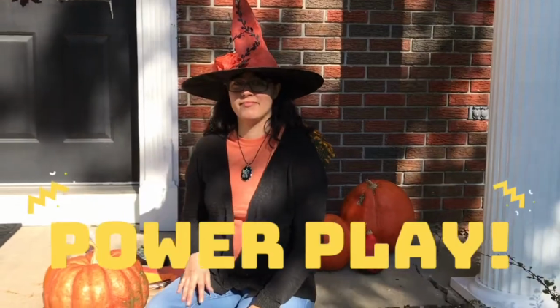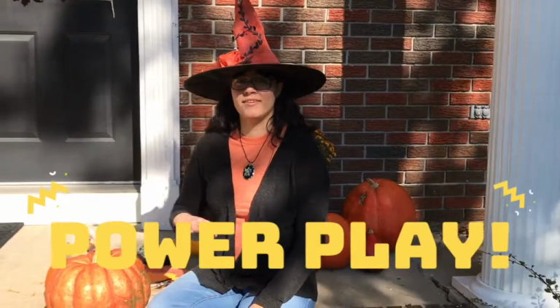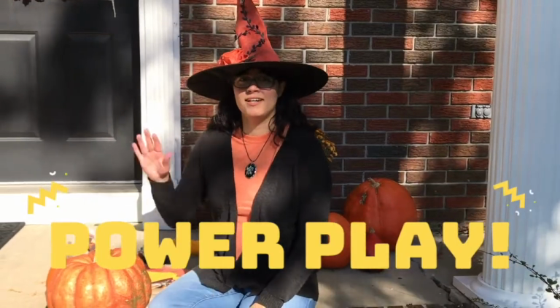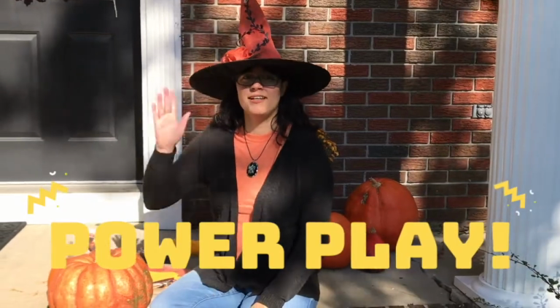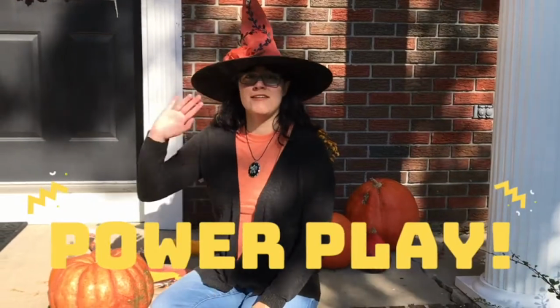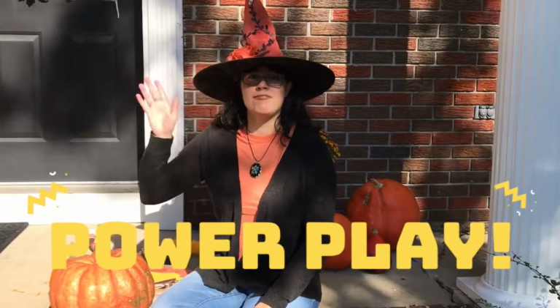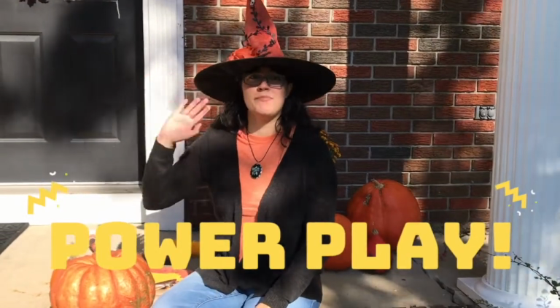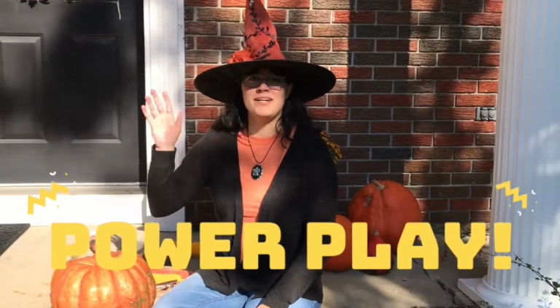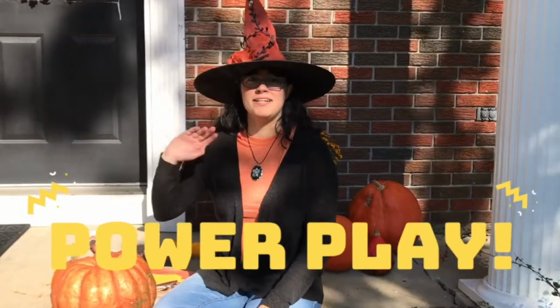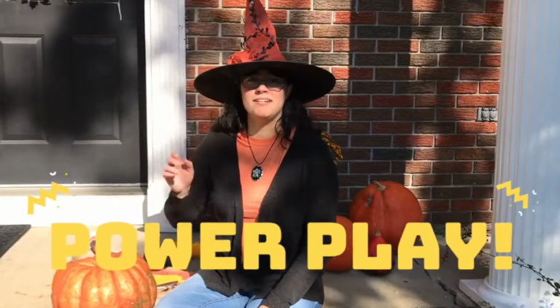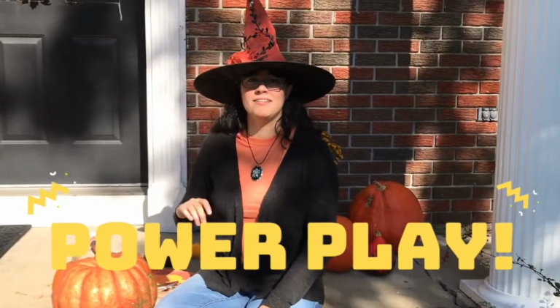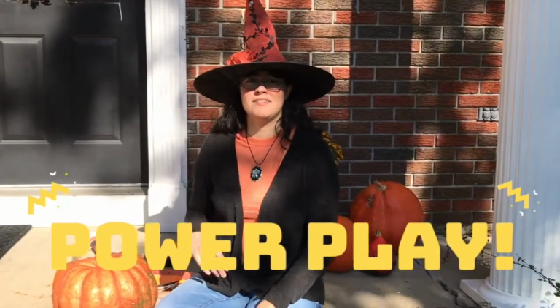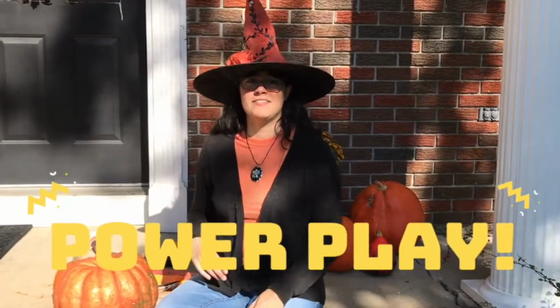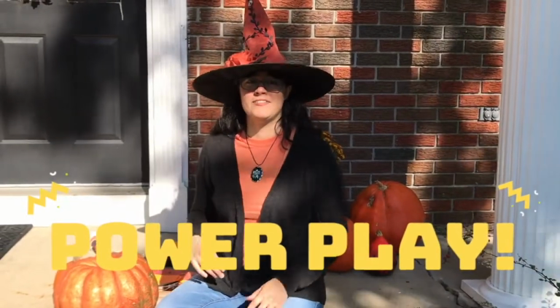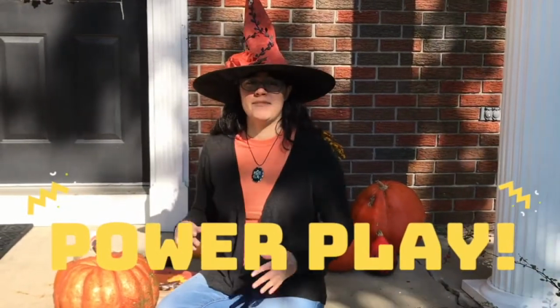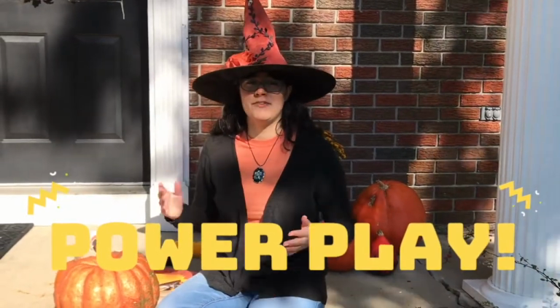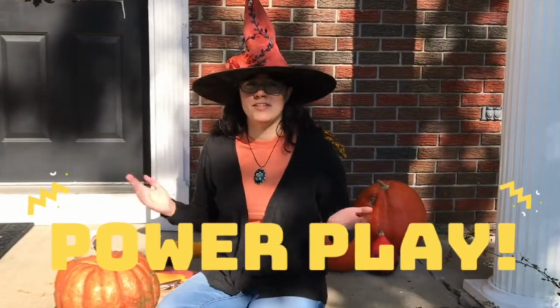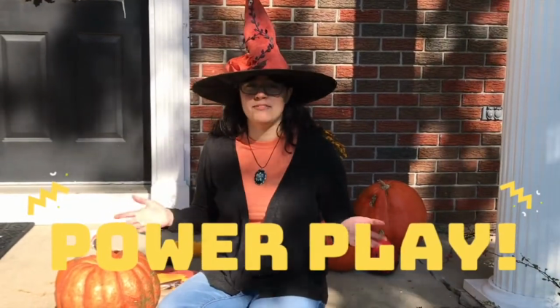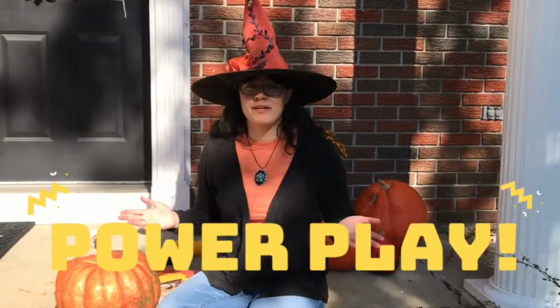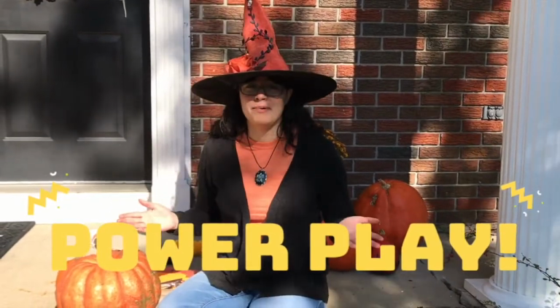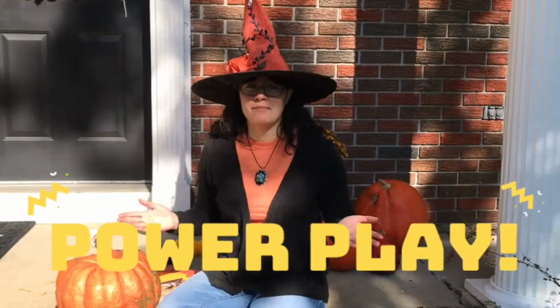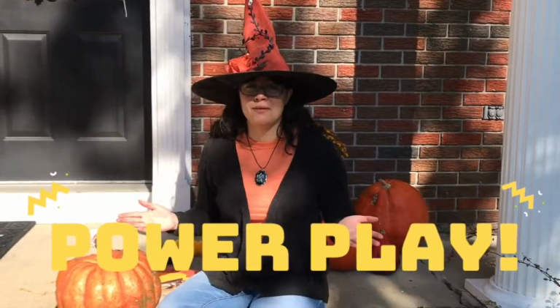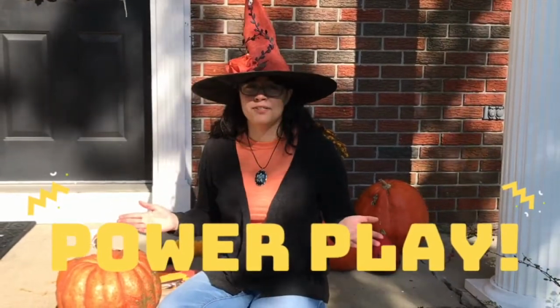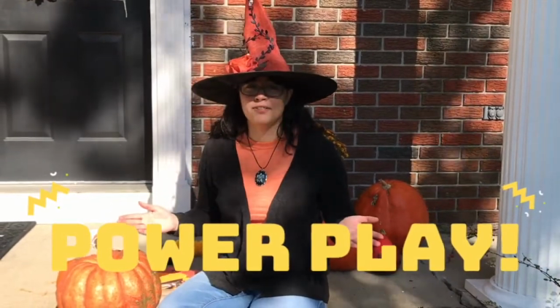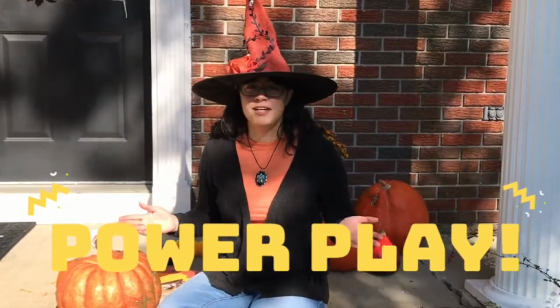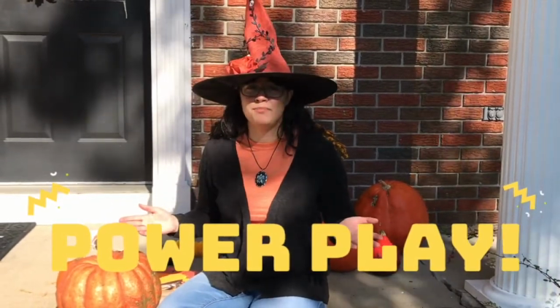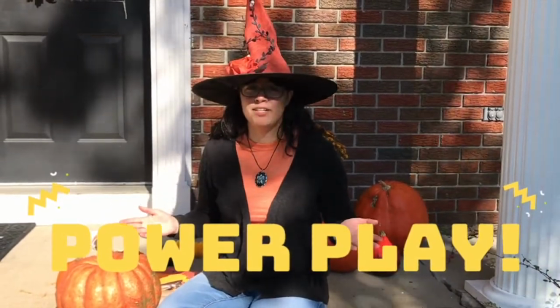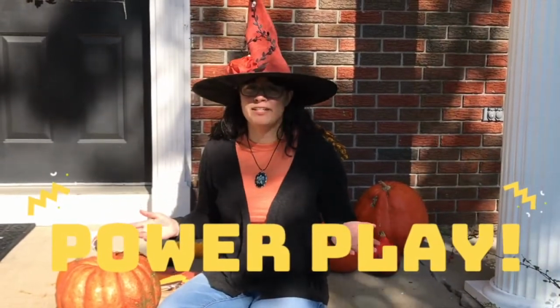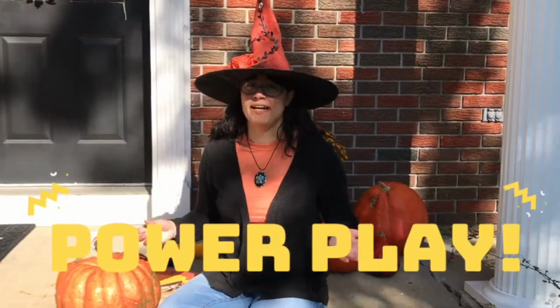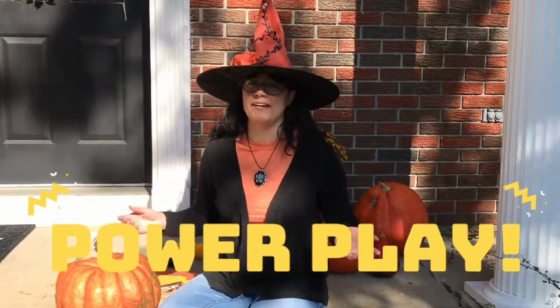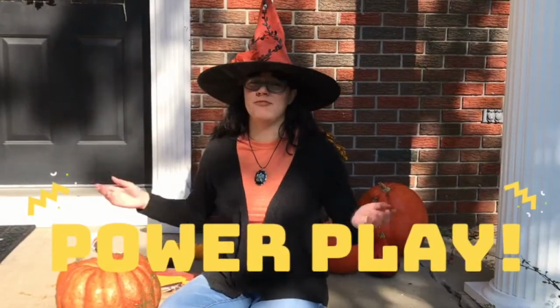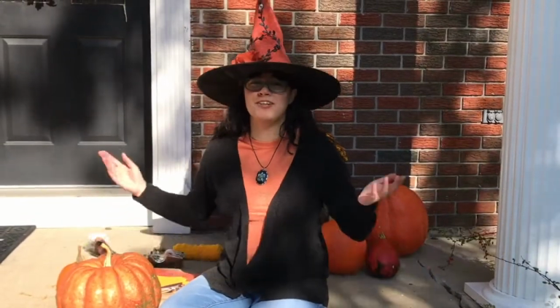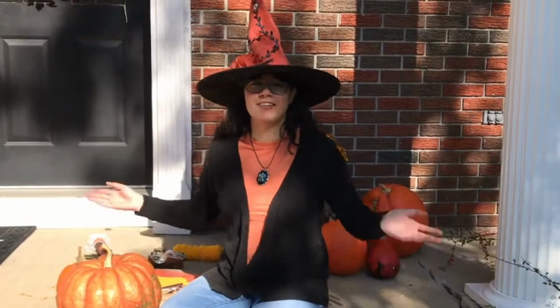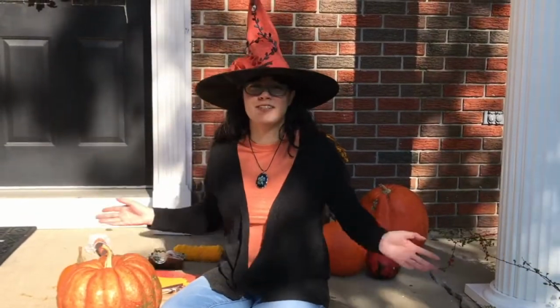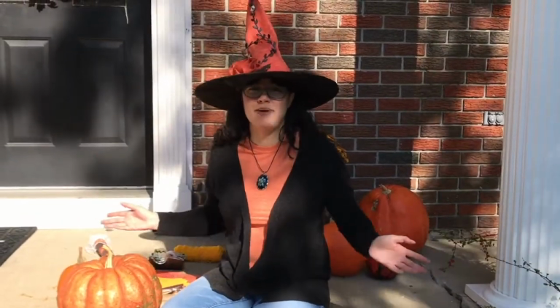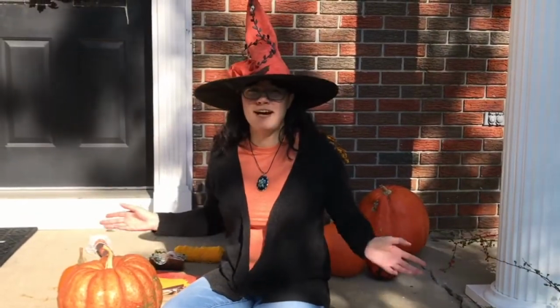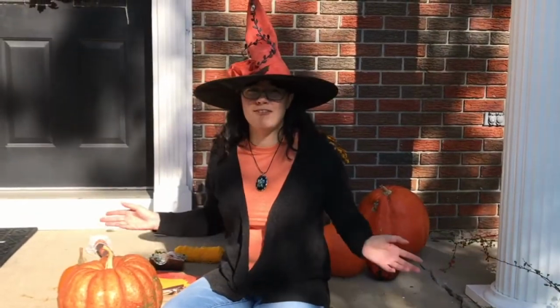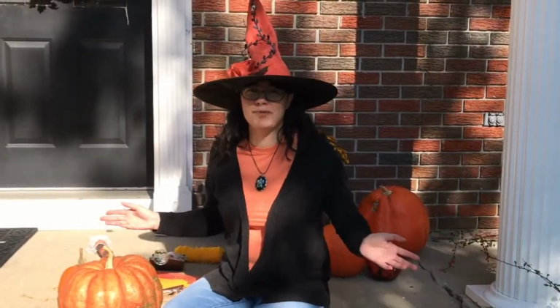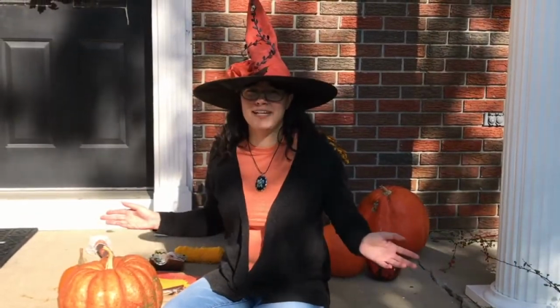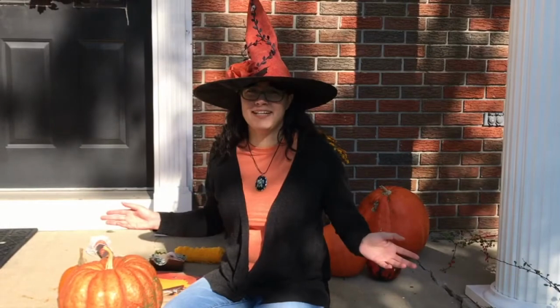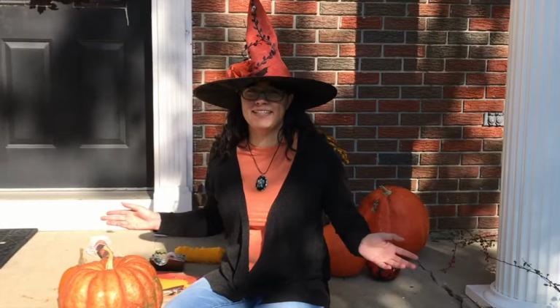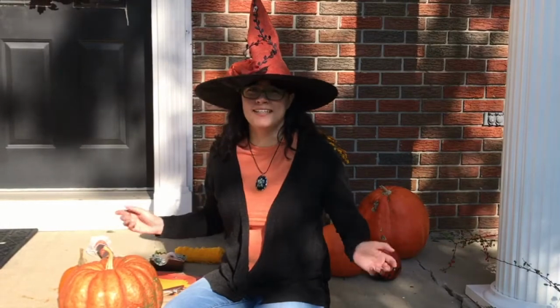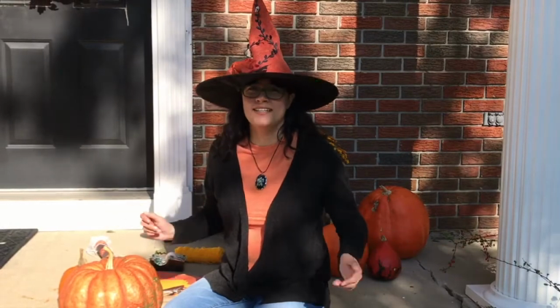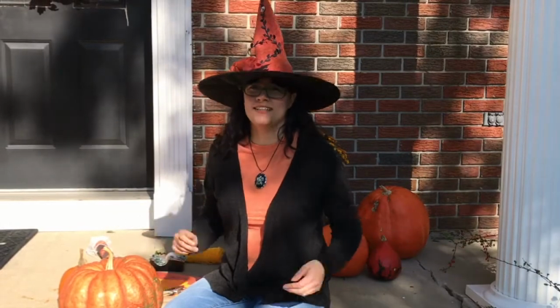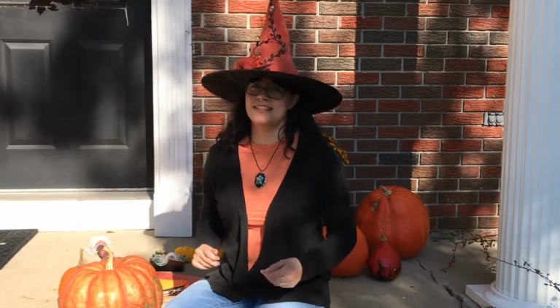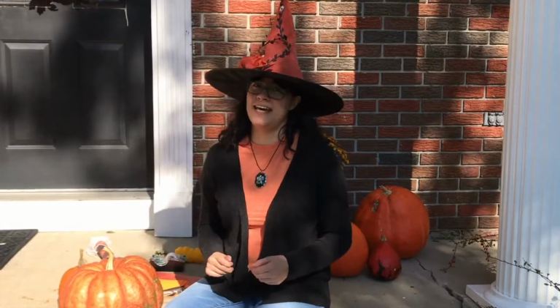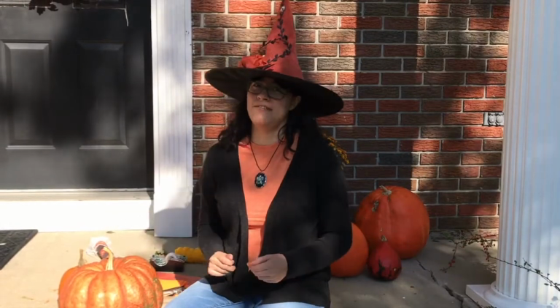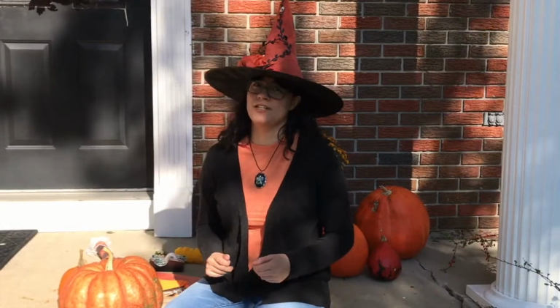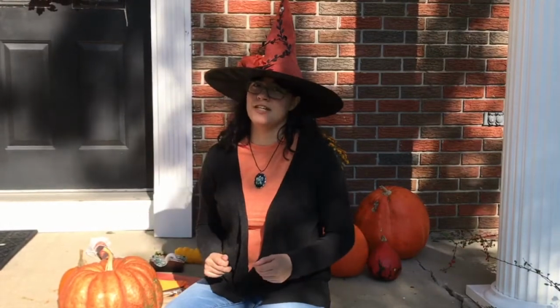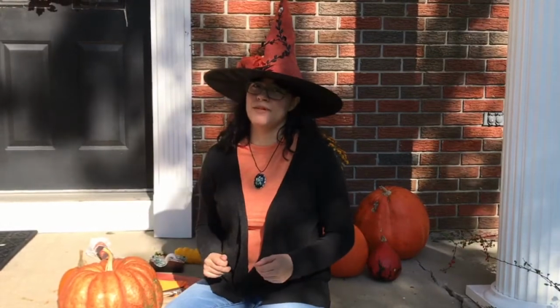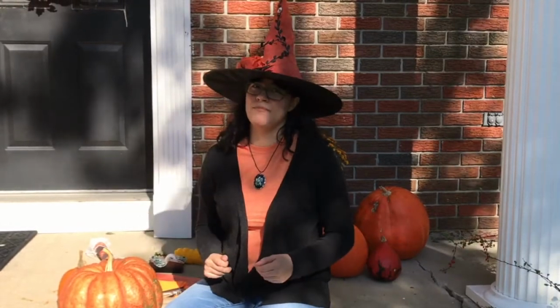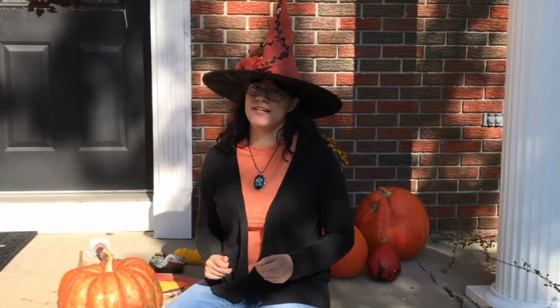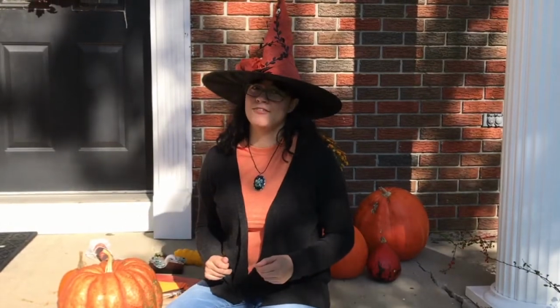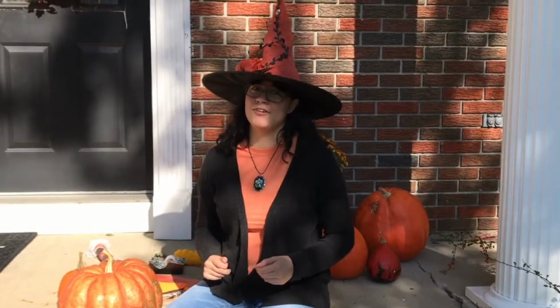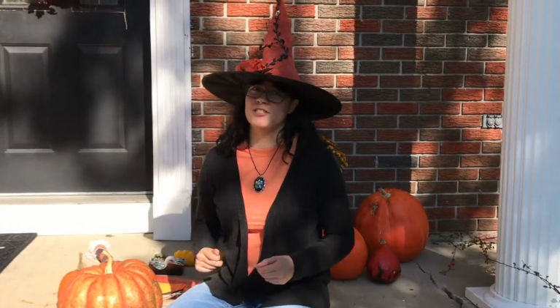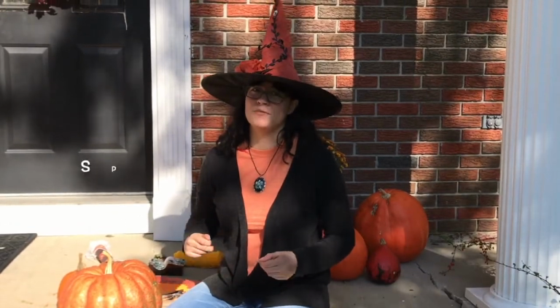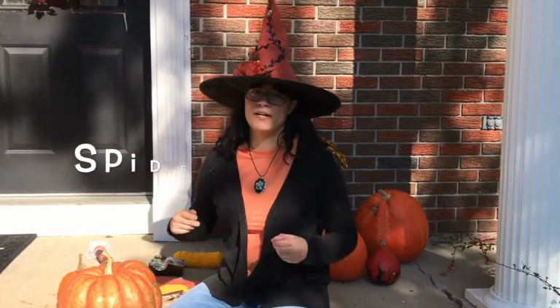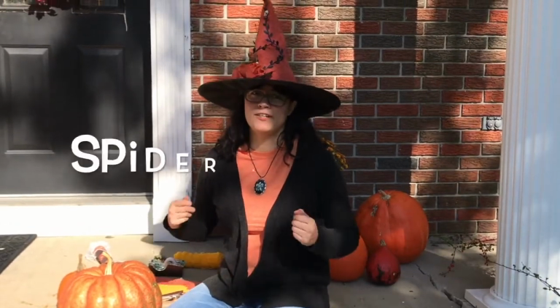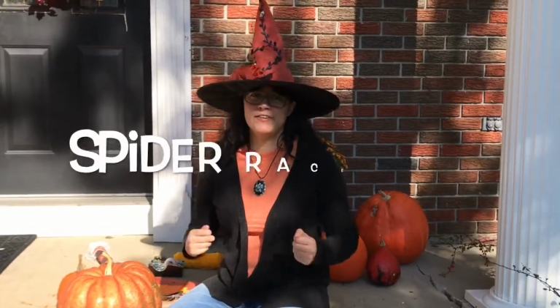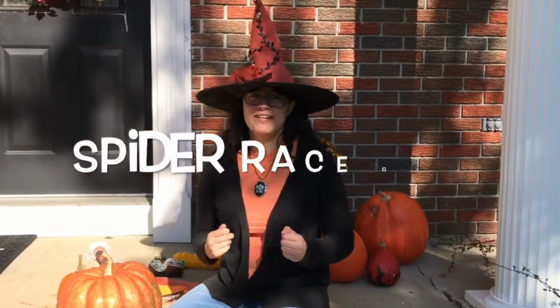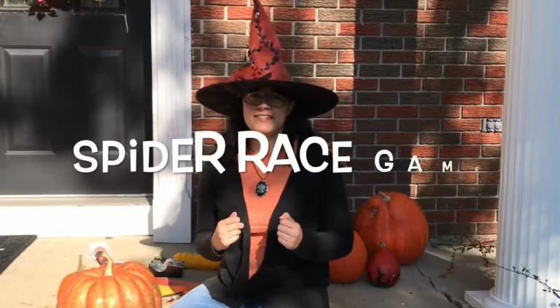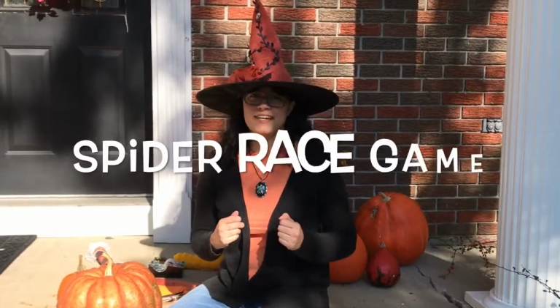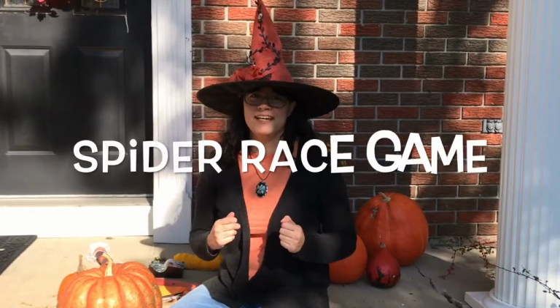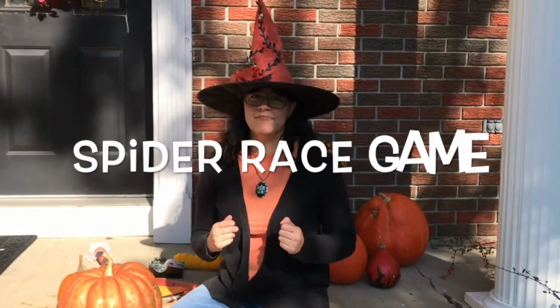Hello everybody, this is Jamie from the Red Bay Public Library and welcome to Power Play. Today we're going to be making our own spider race game.